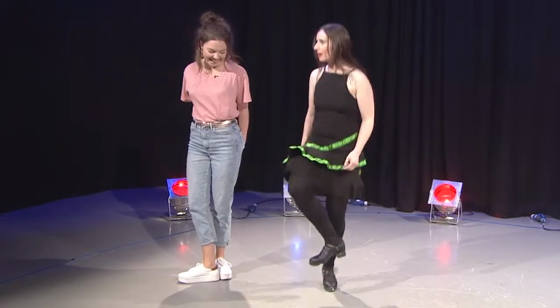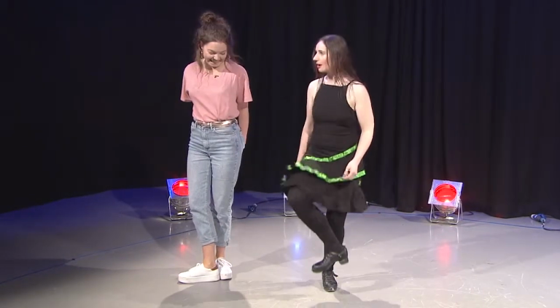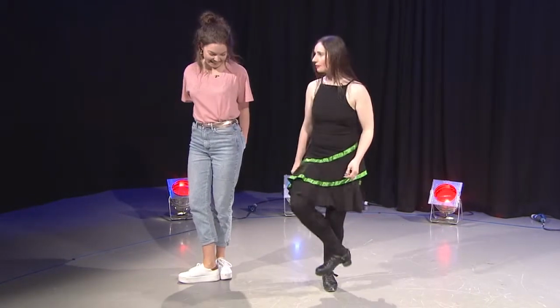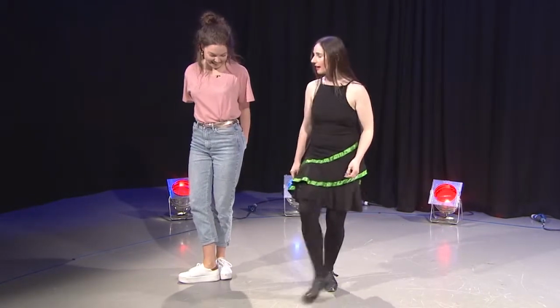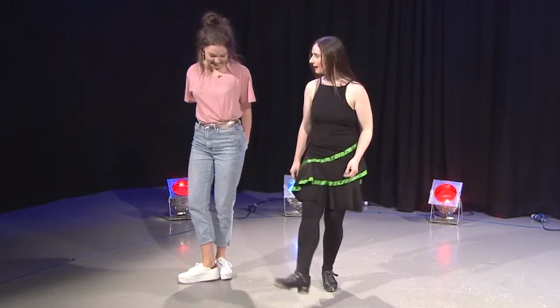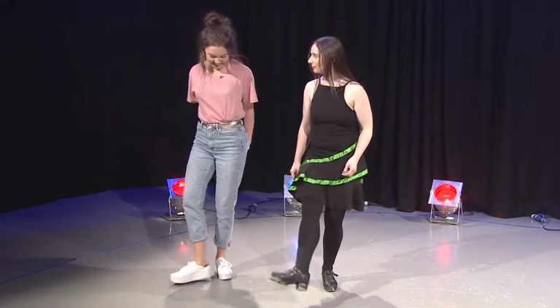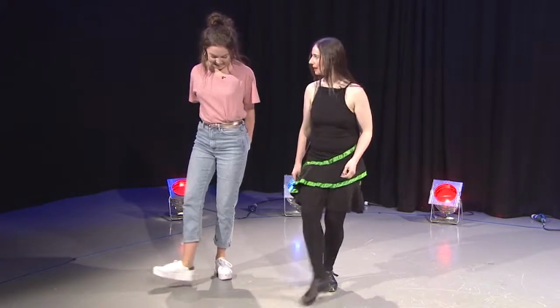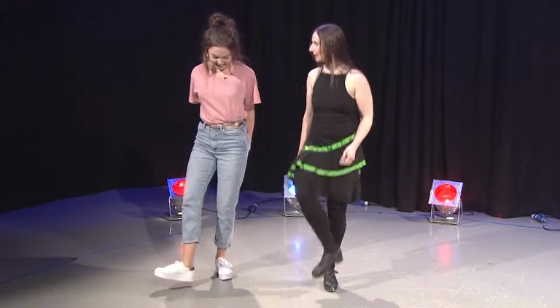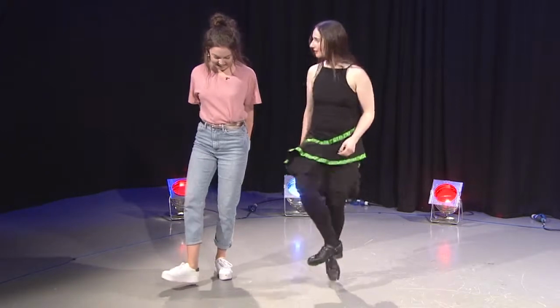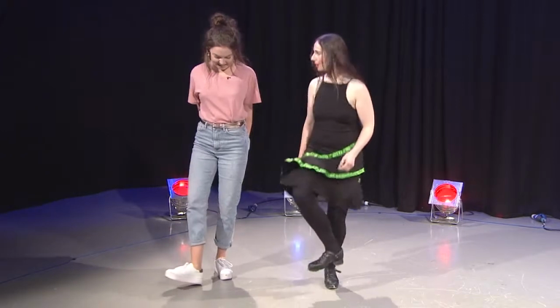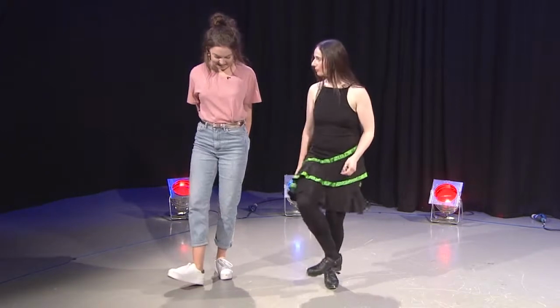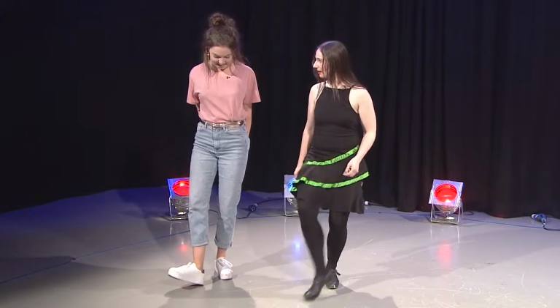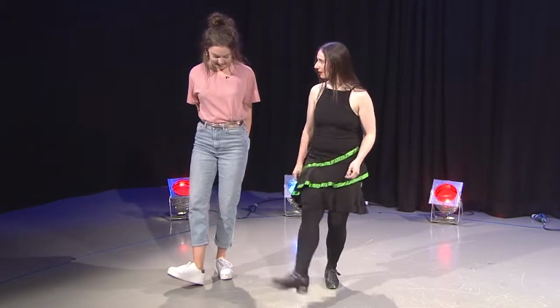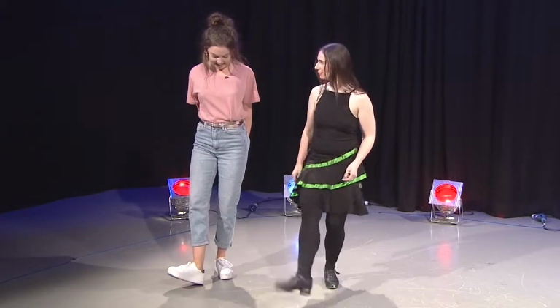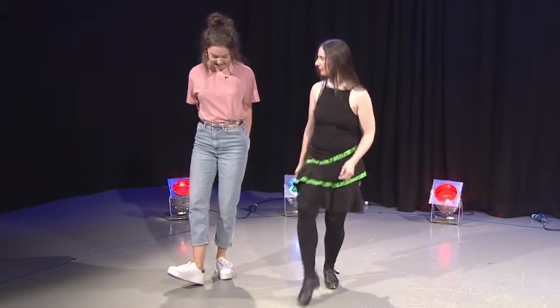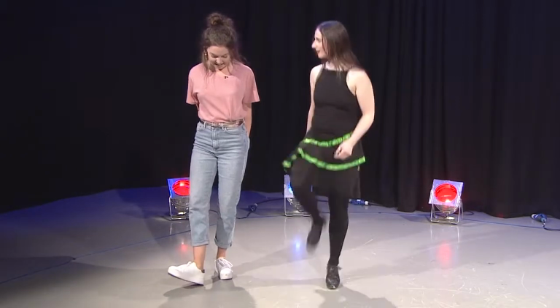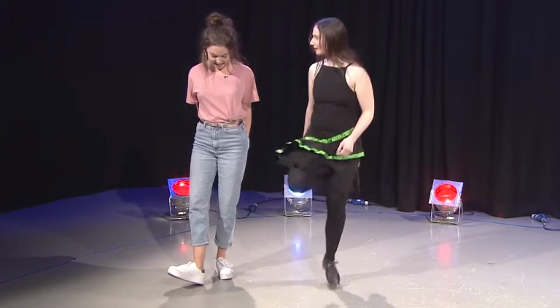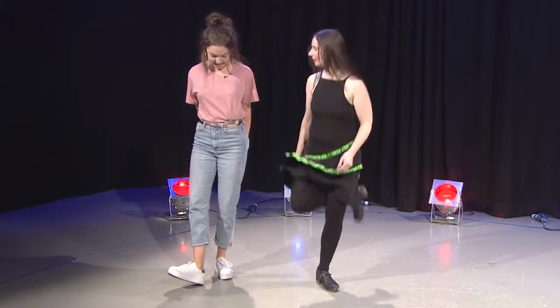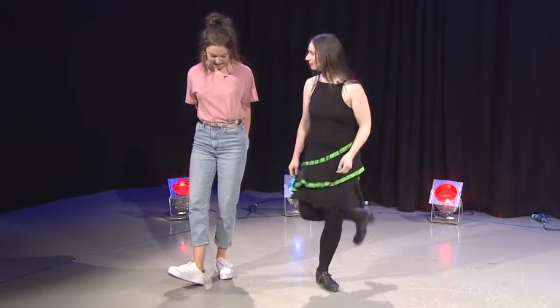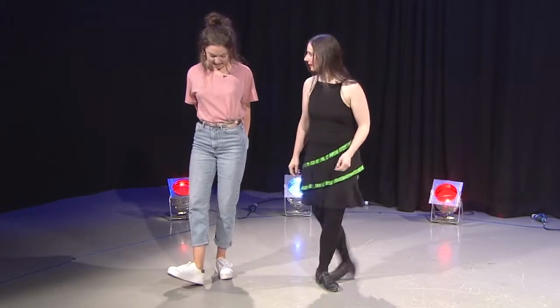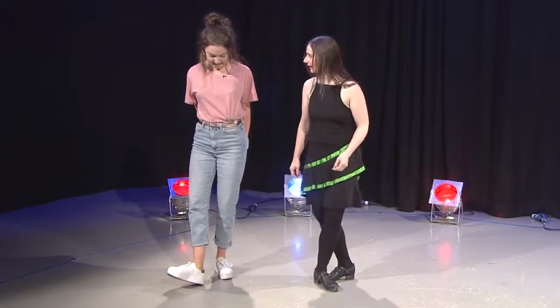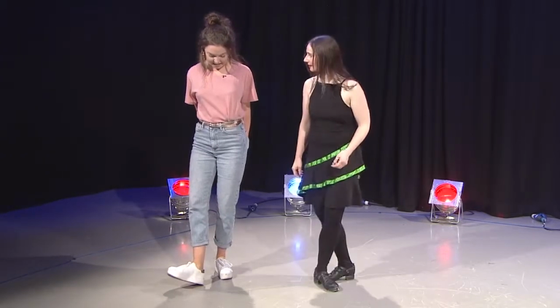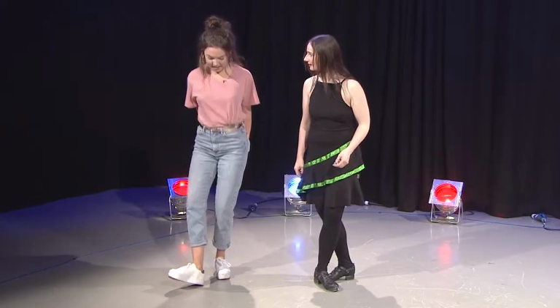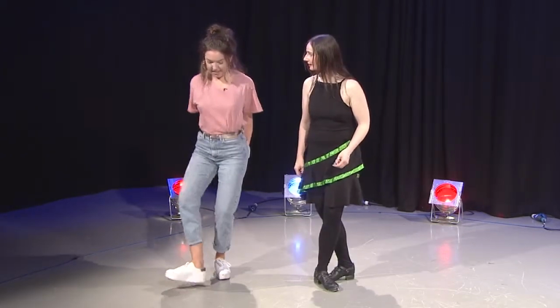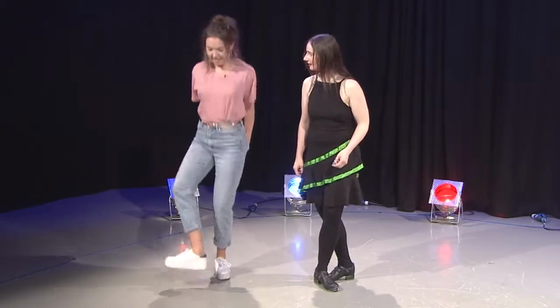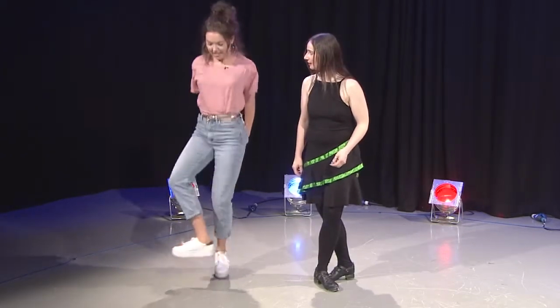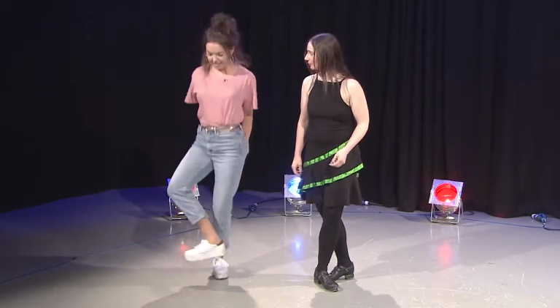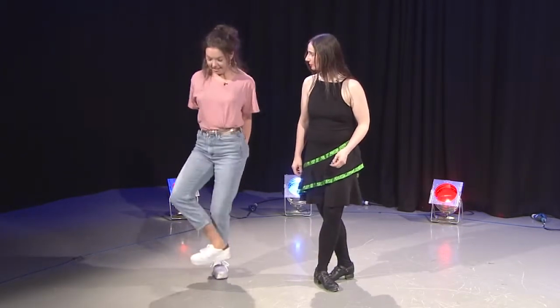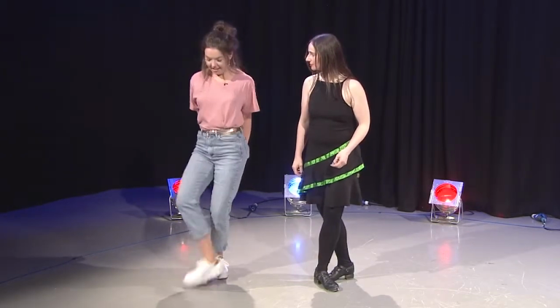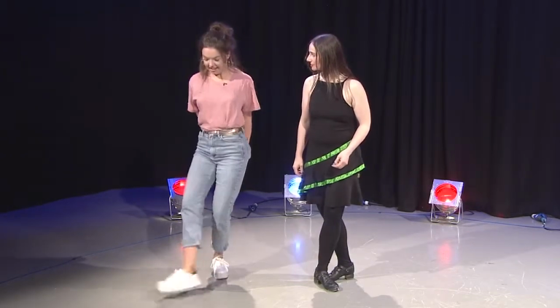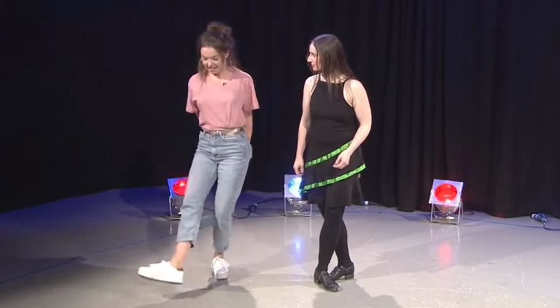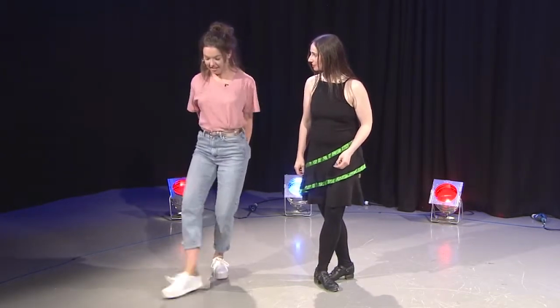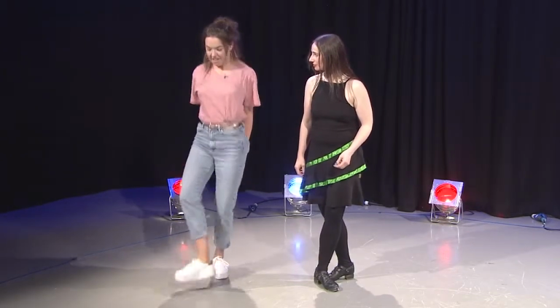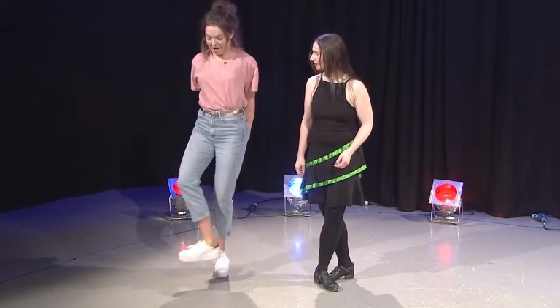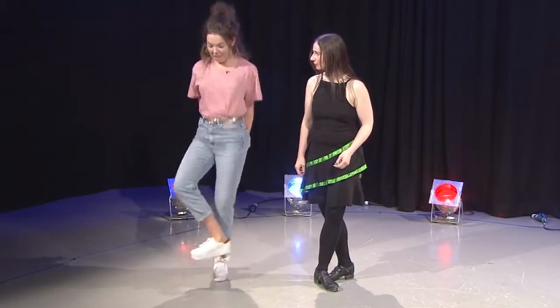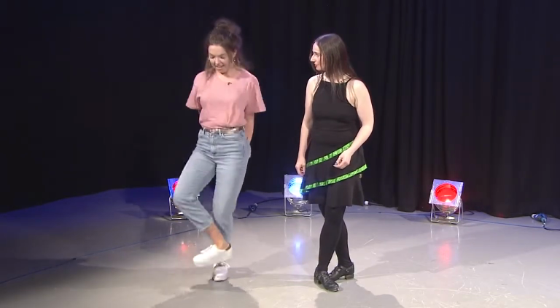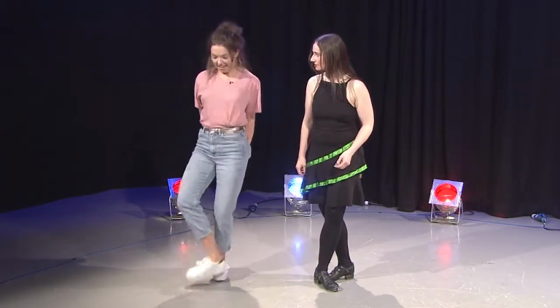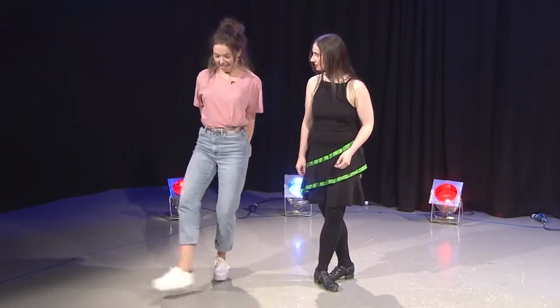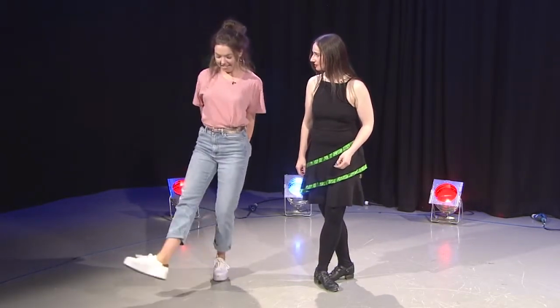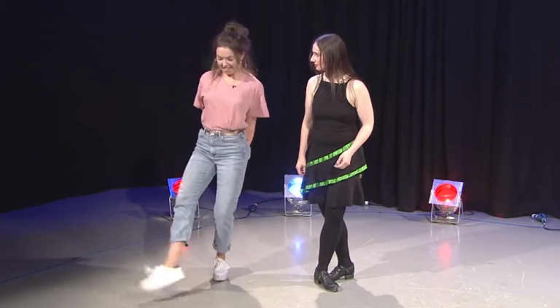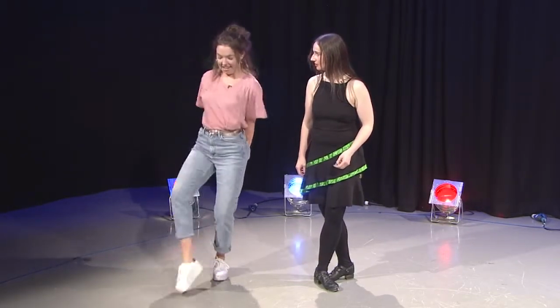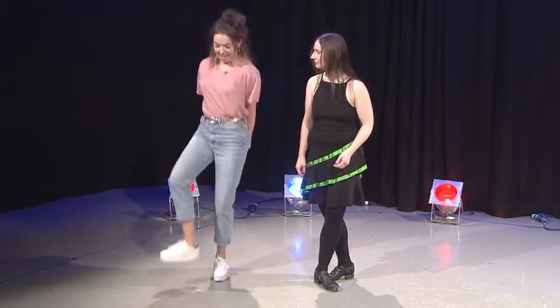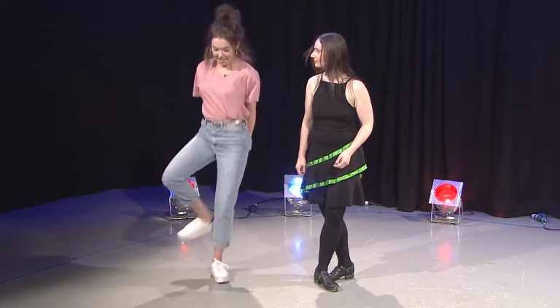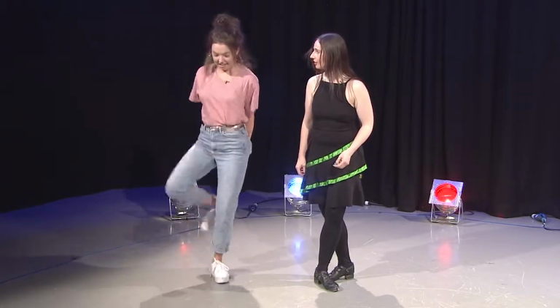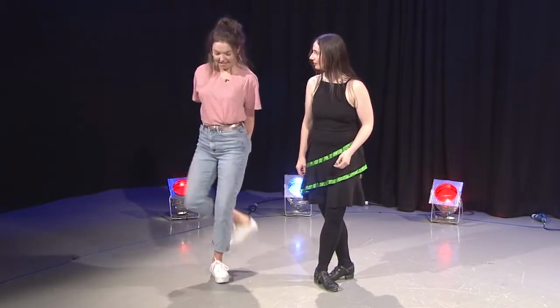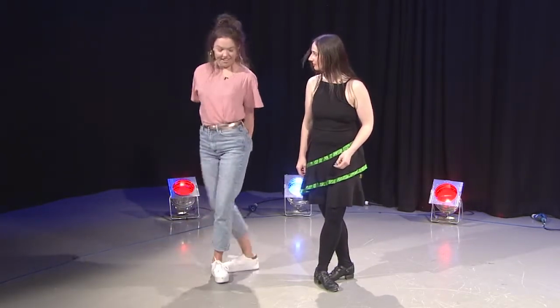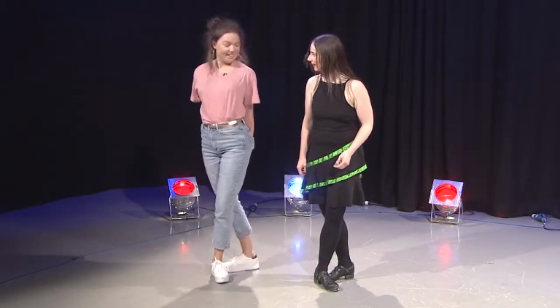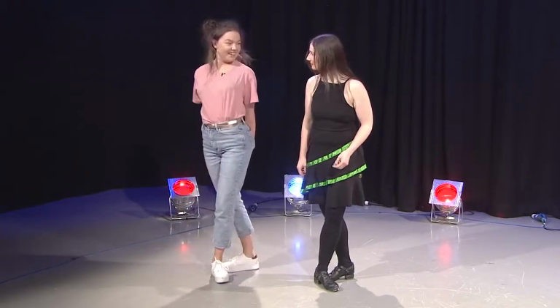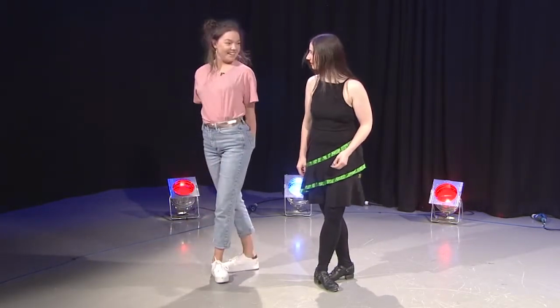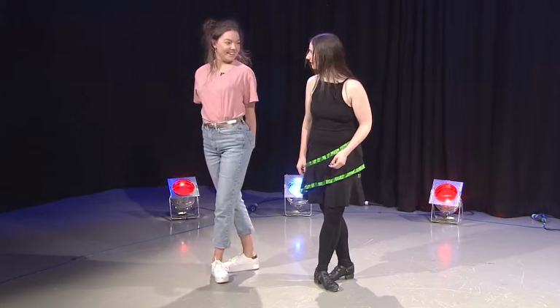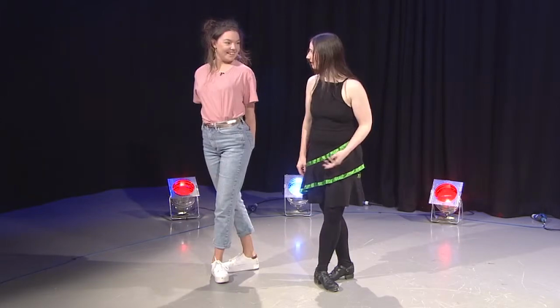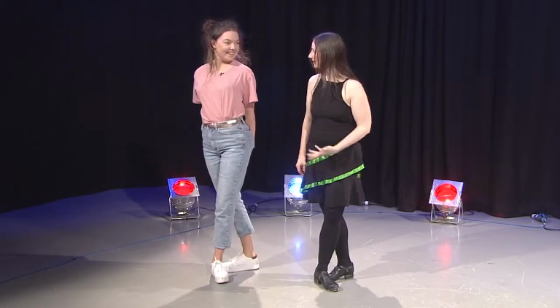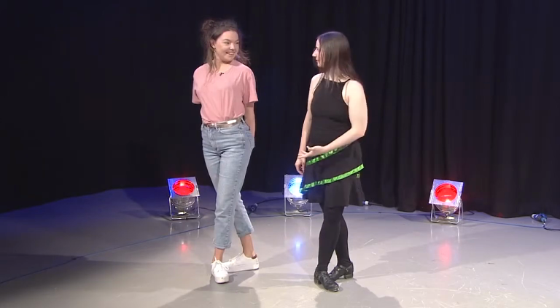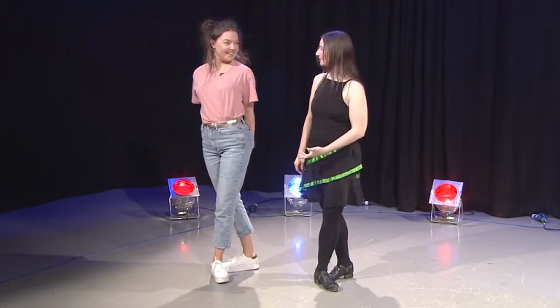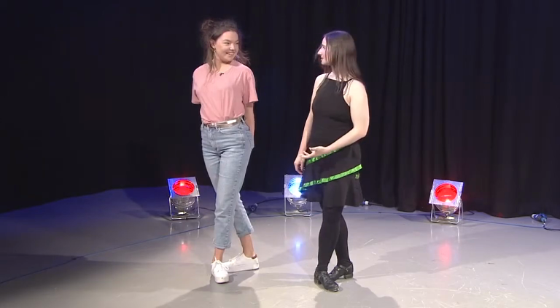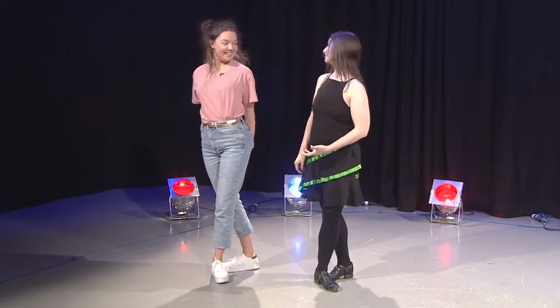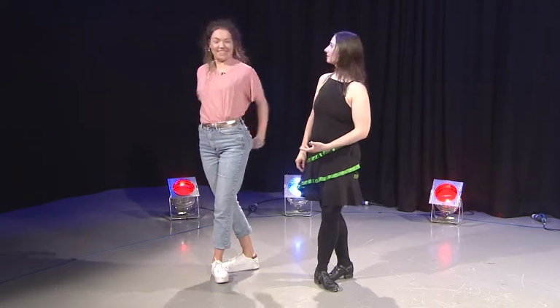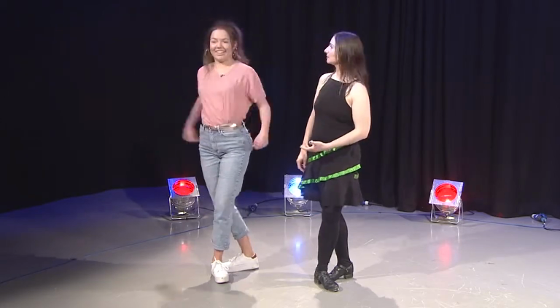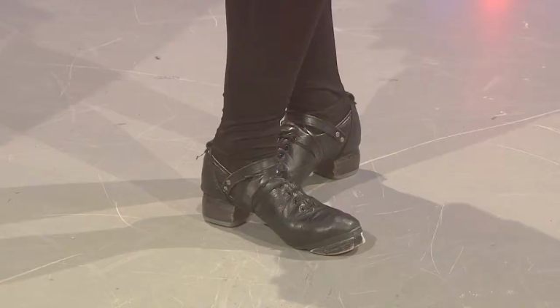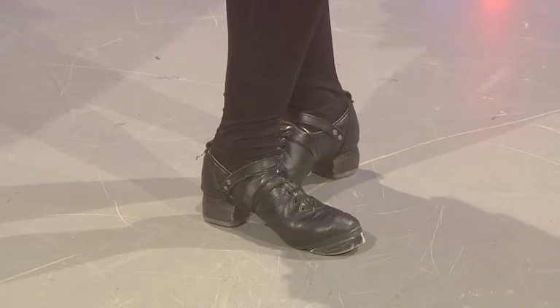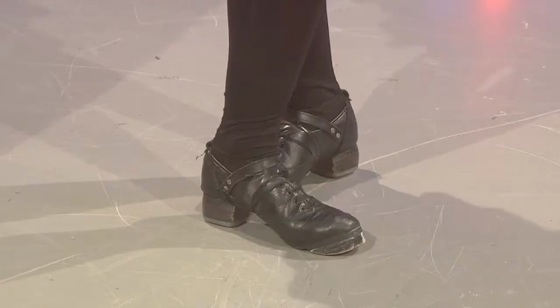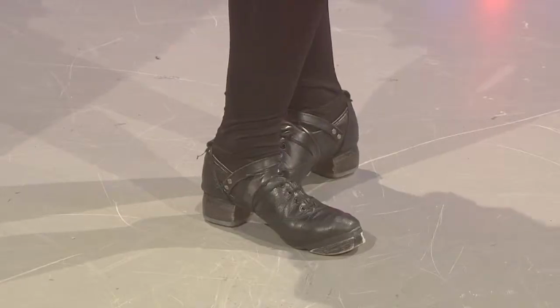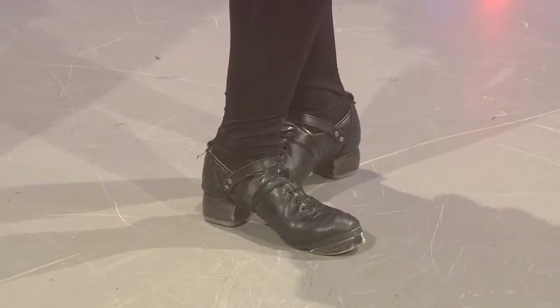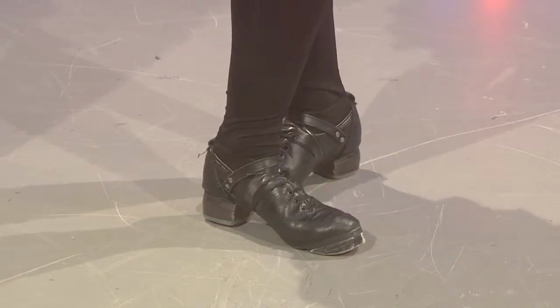Hop, out, back, hop, out, back, hop, back. One, two, three — one, two, three, four, five. Awesome. You could be a pro!